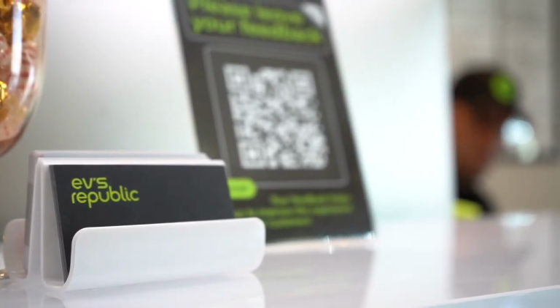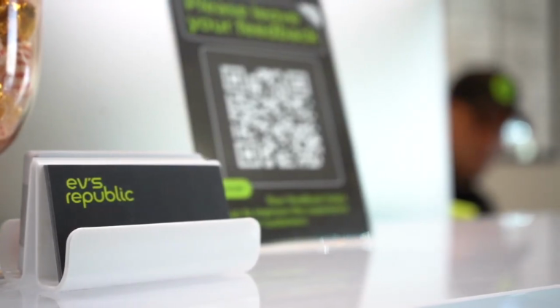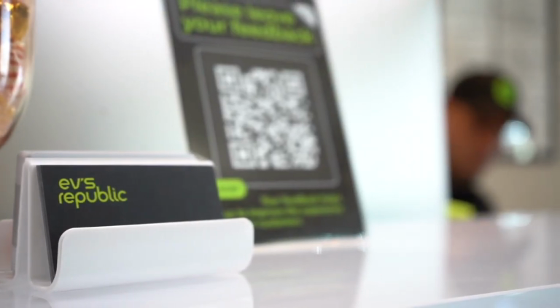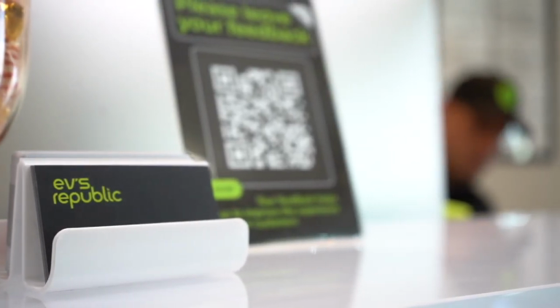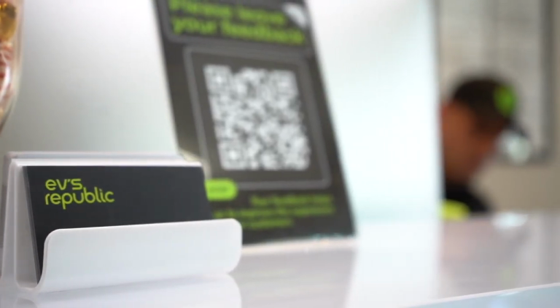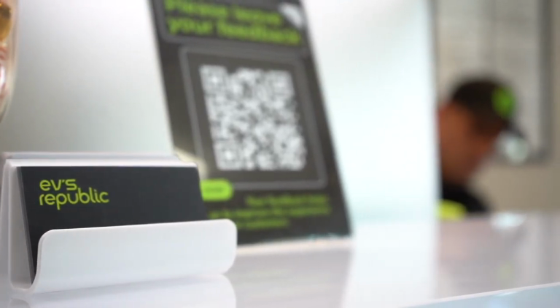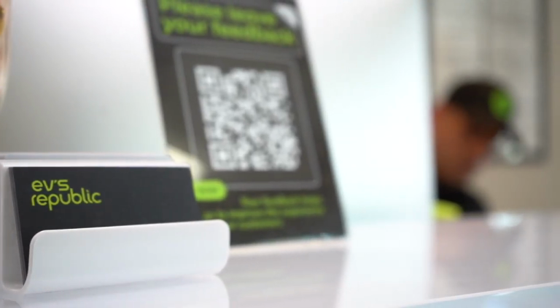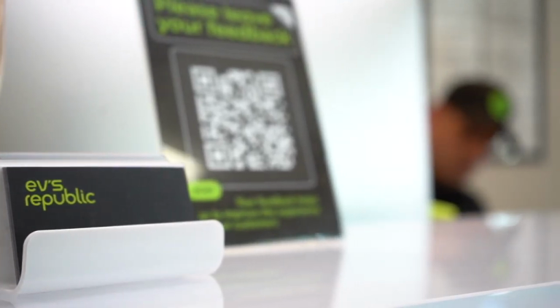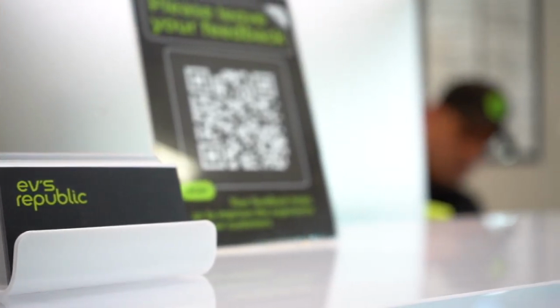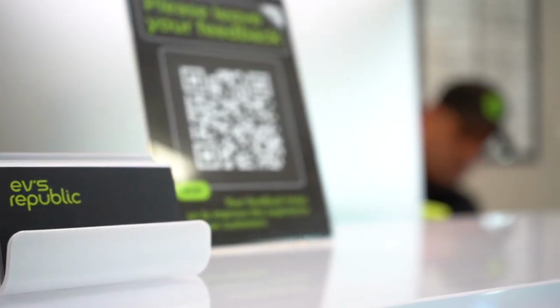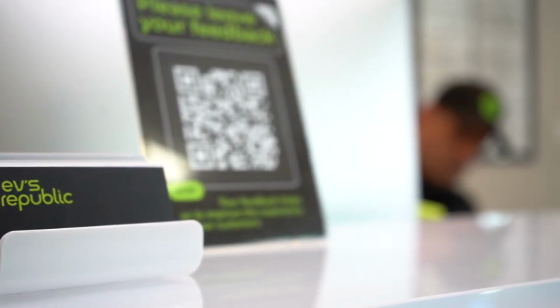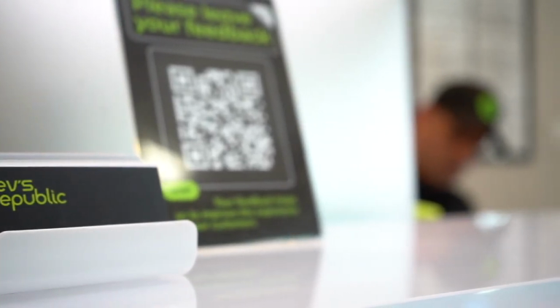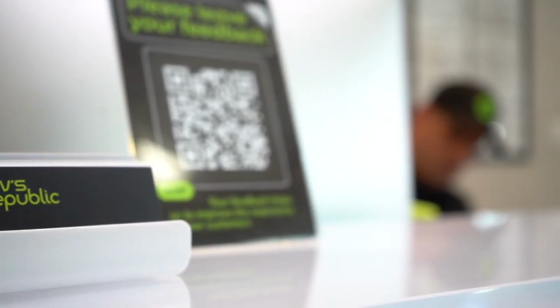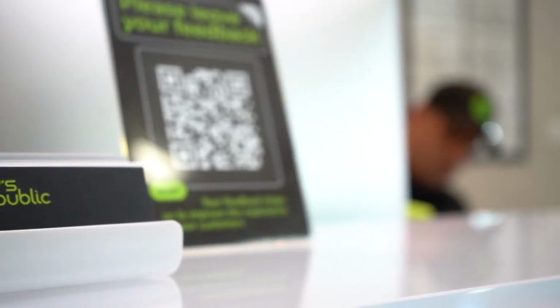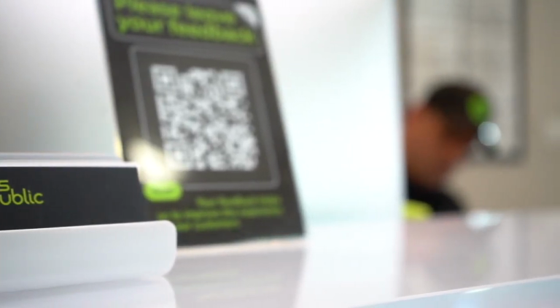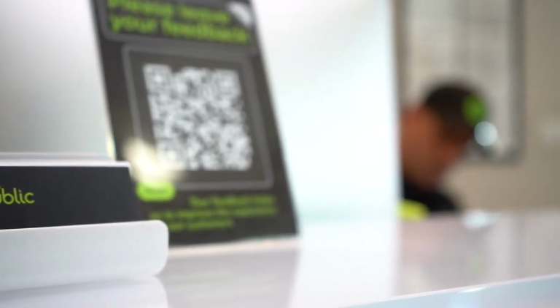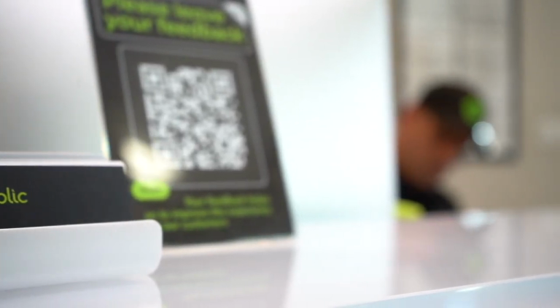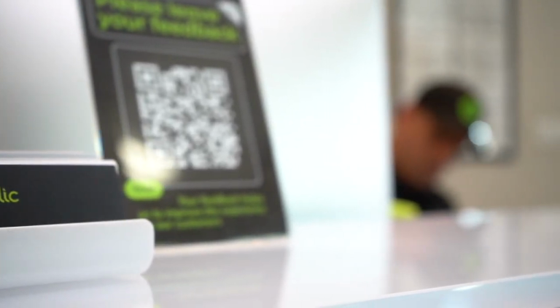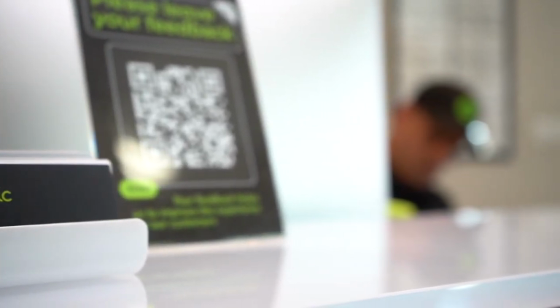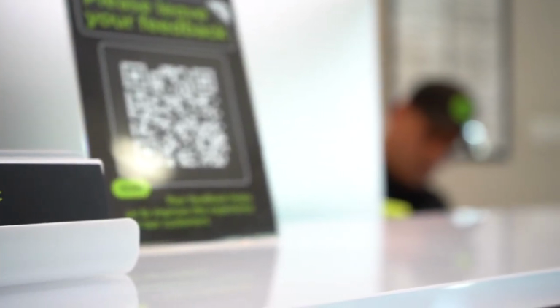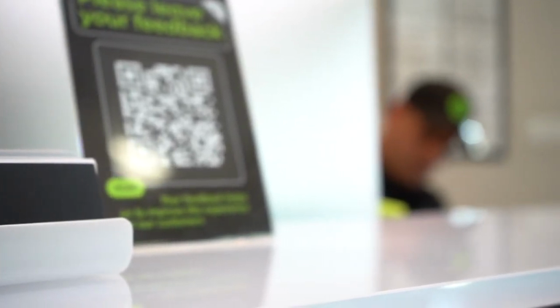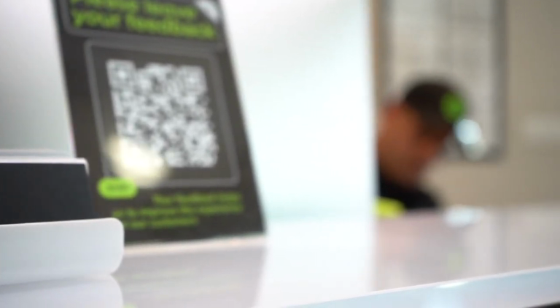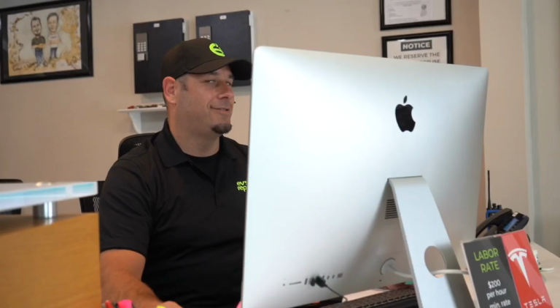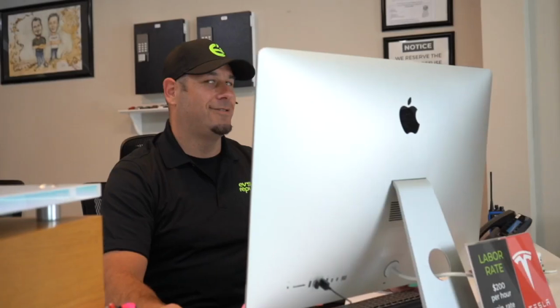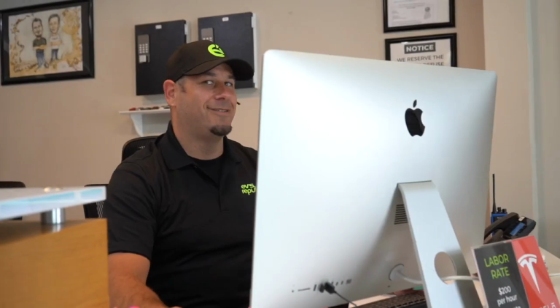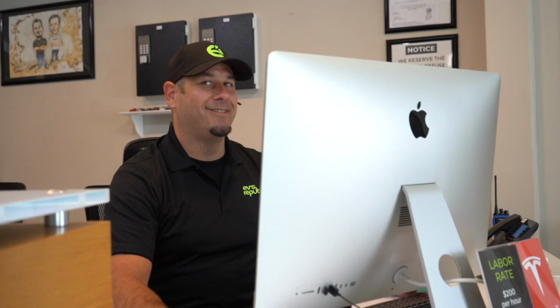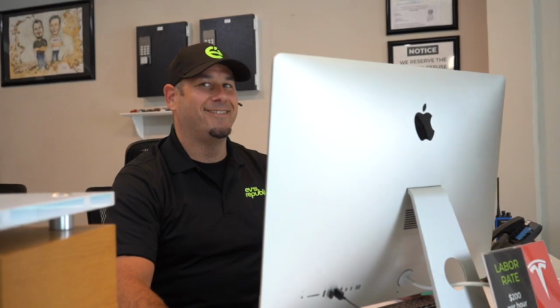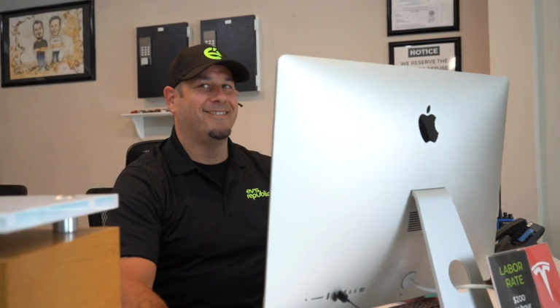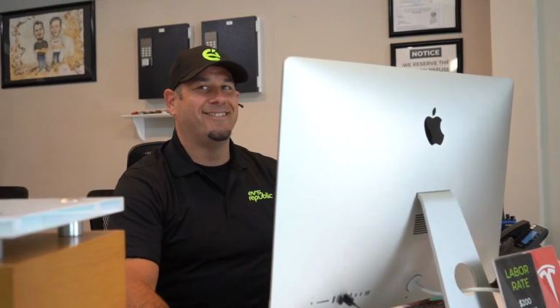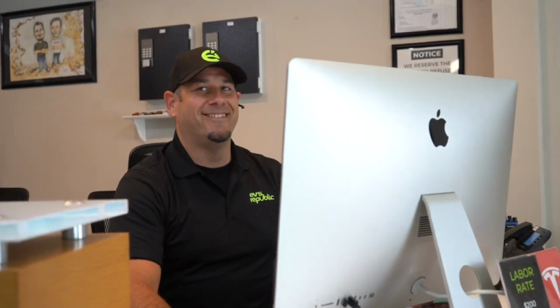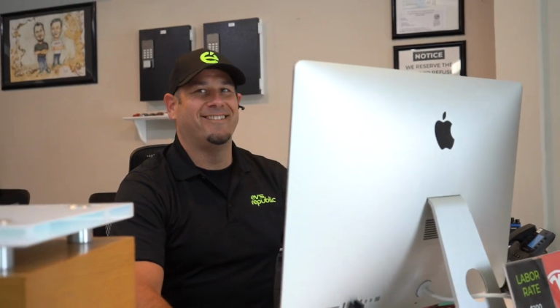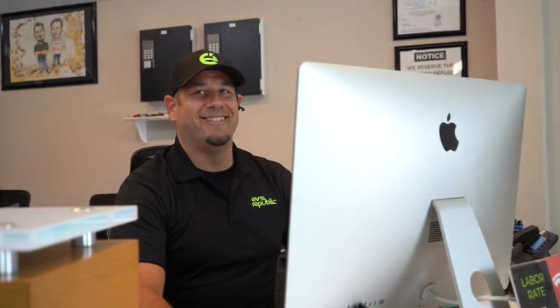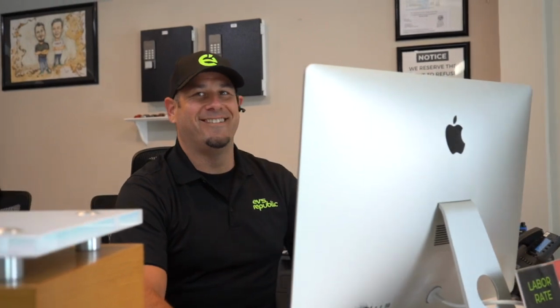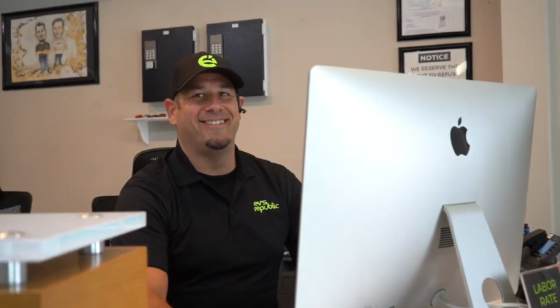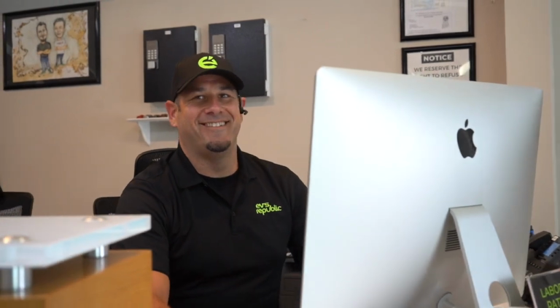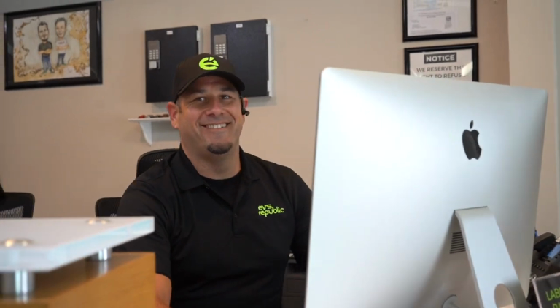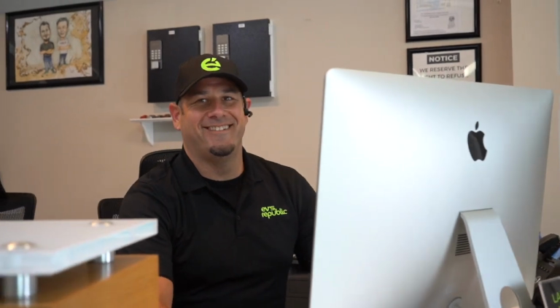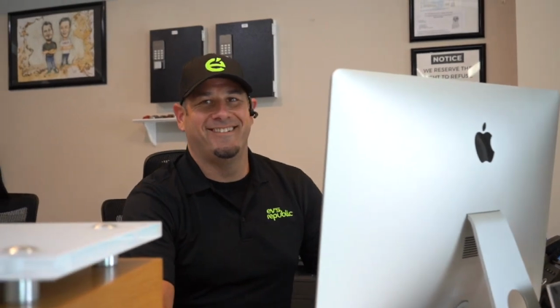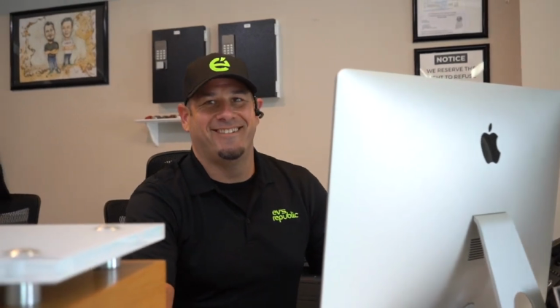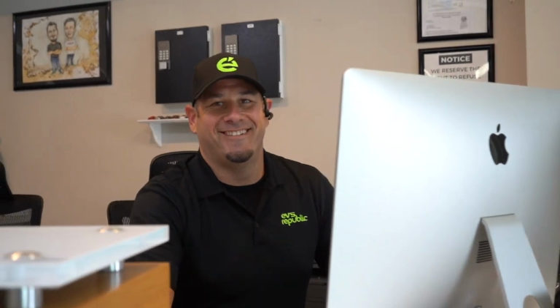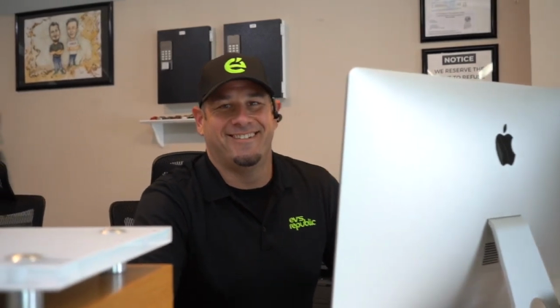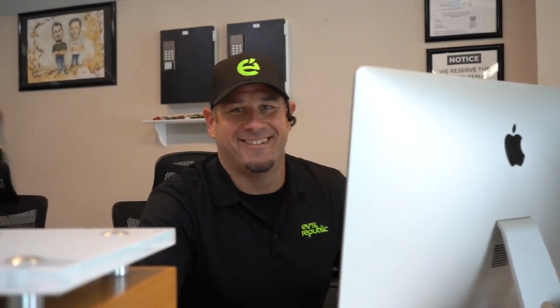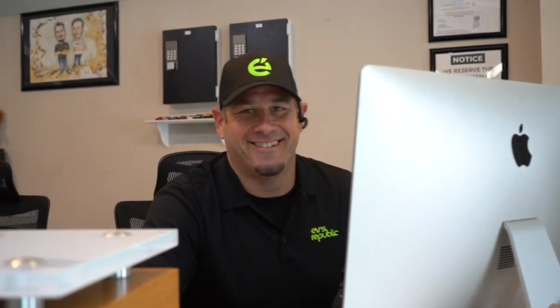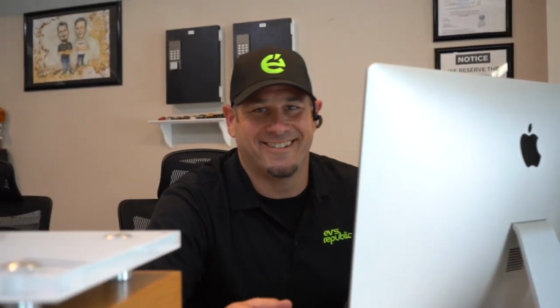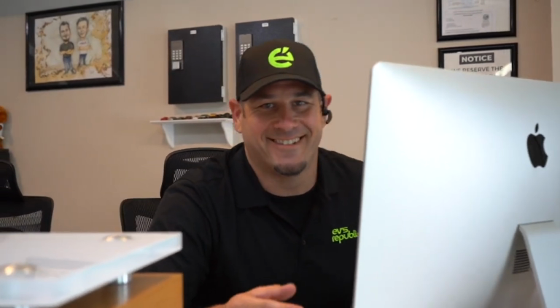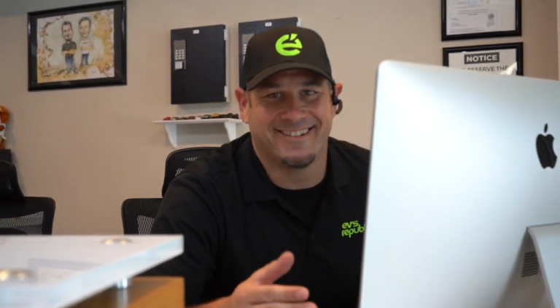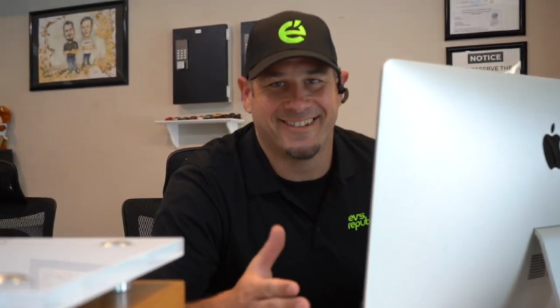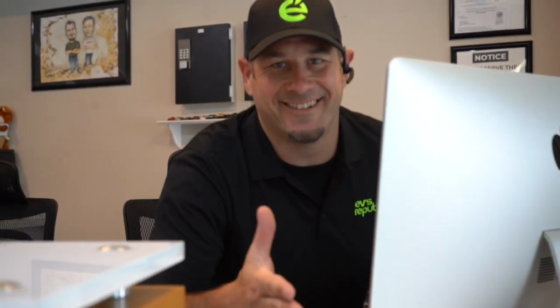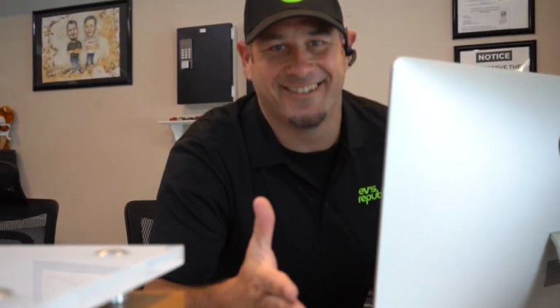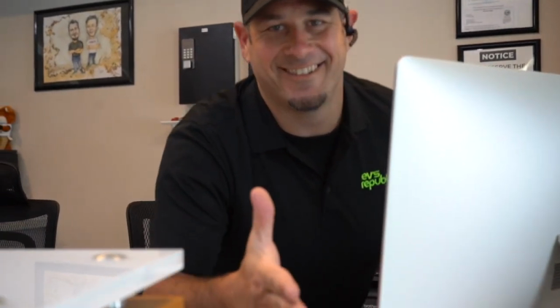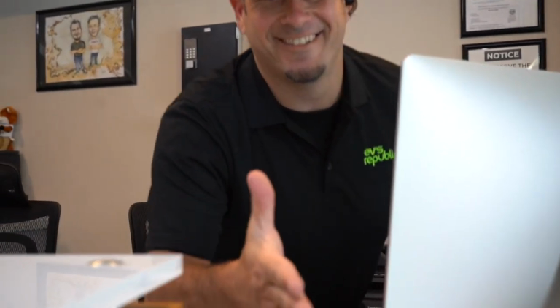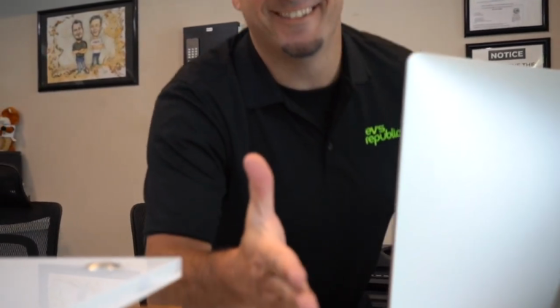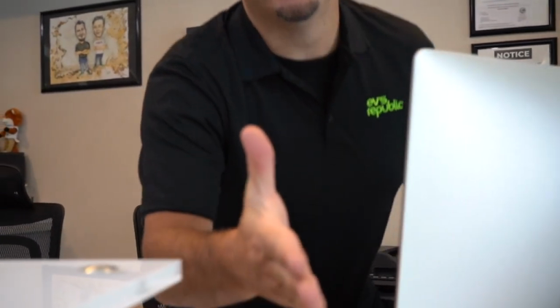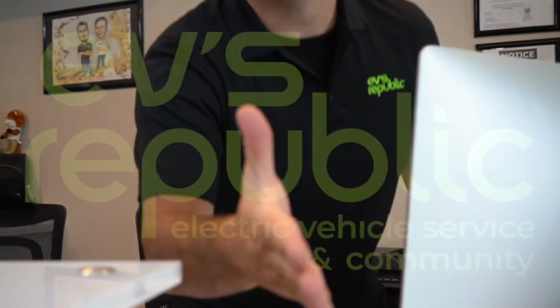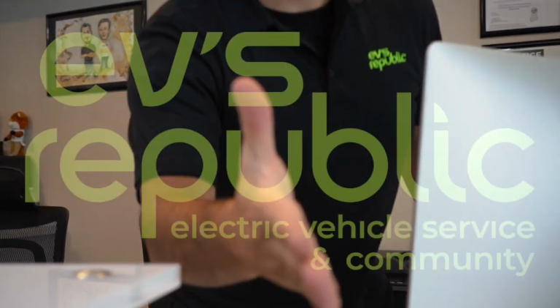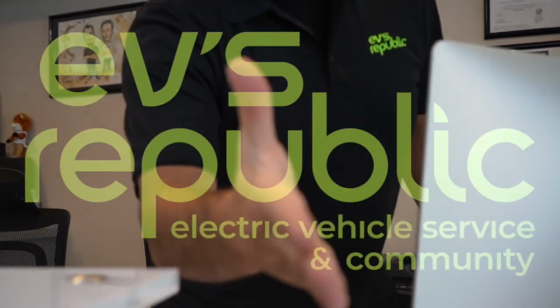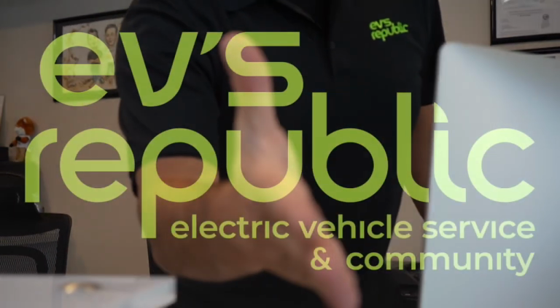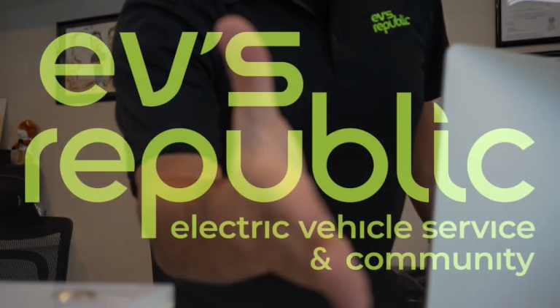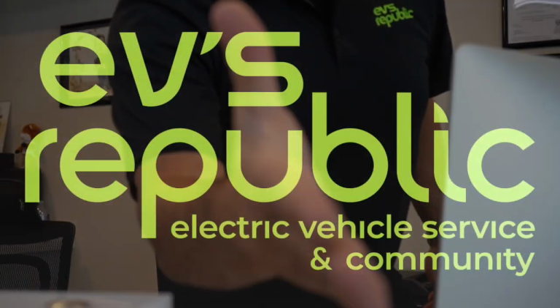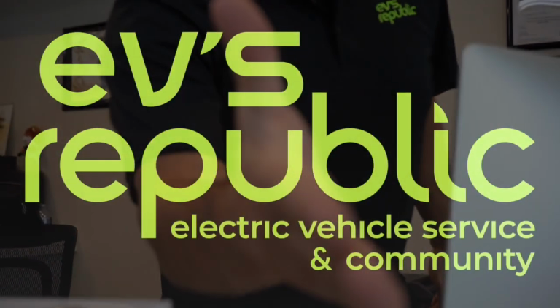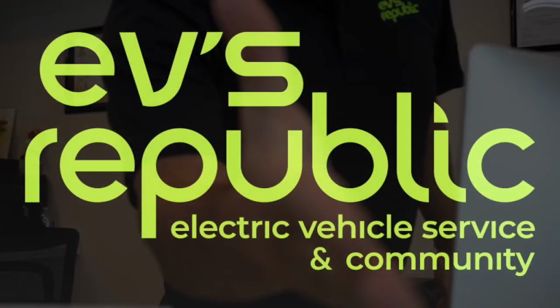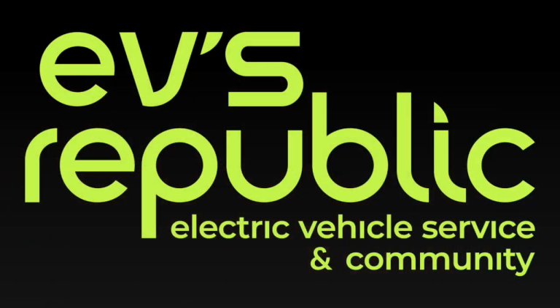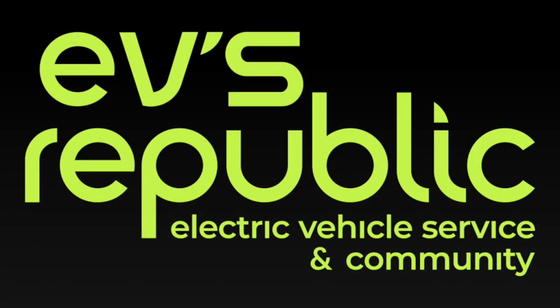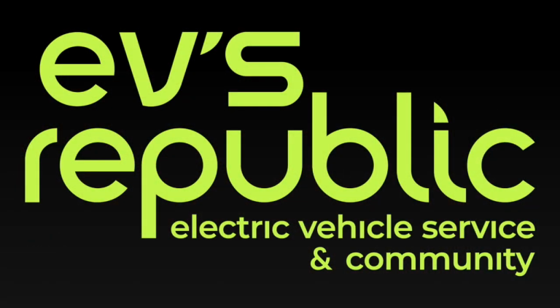Don't let these errors catch you off guard — be prepared and take the necessary steps to ensure your Tesla is running at its best. Test drive your Tesla with confidence and let us handle your battery issues.